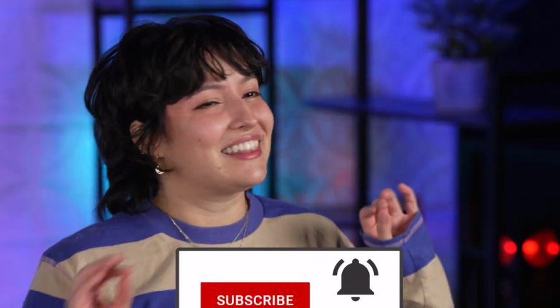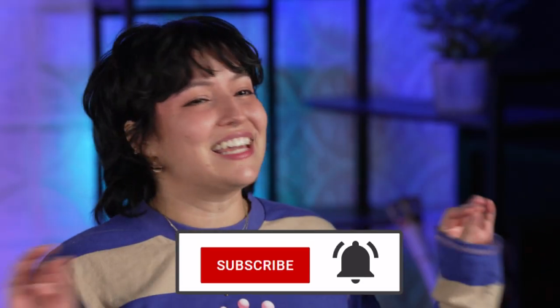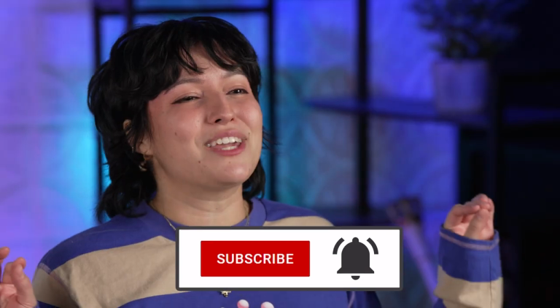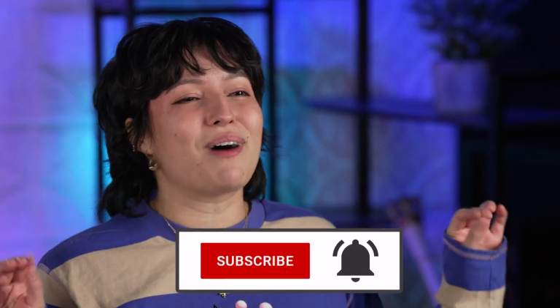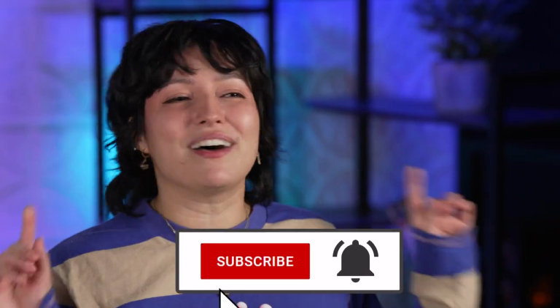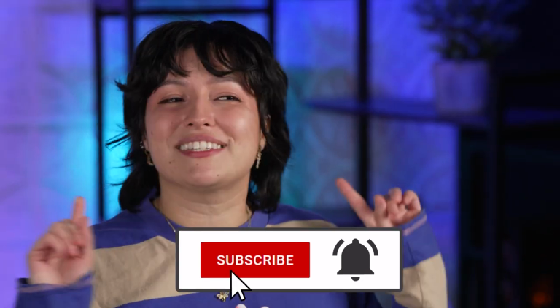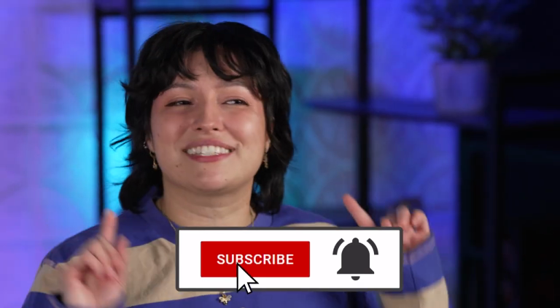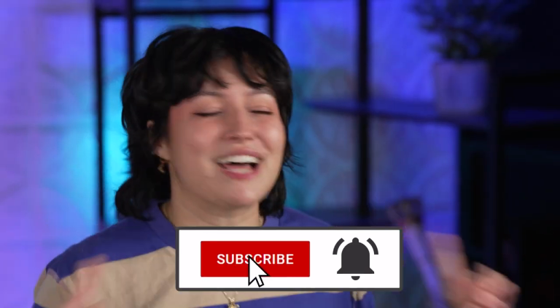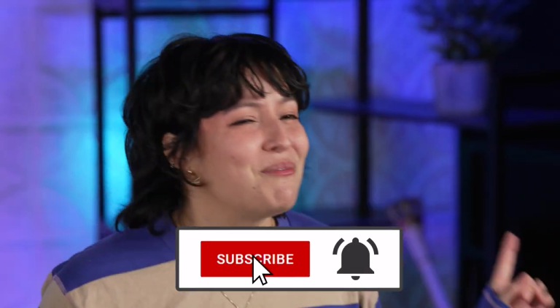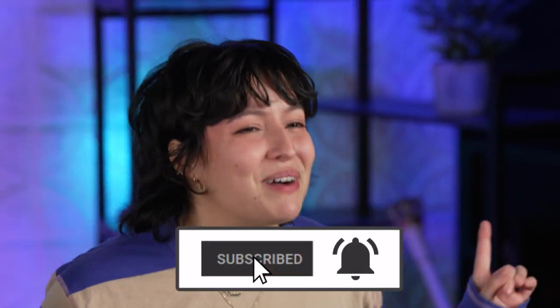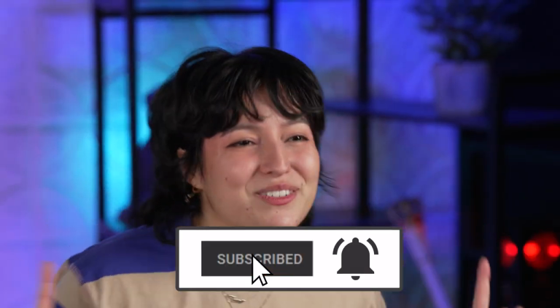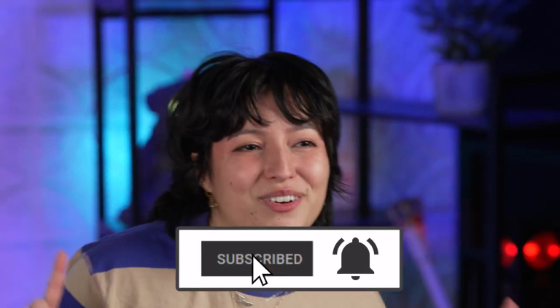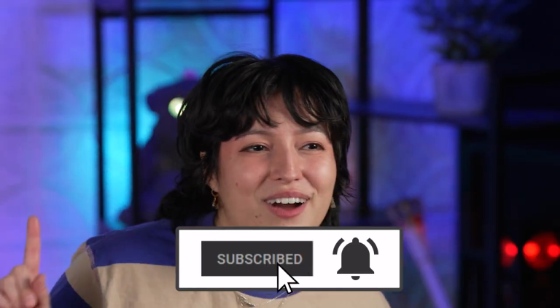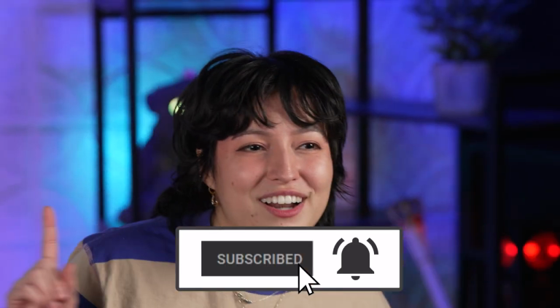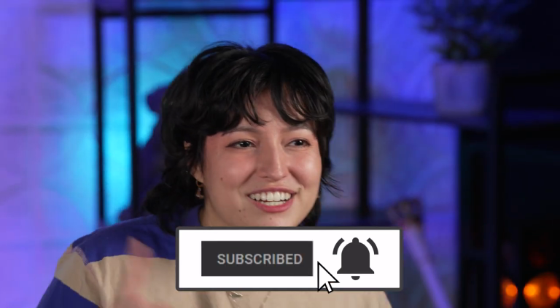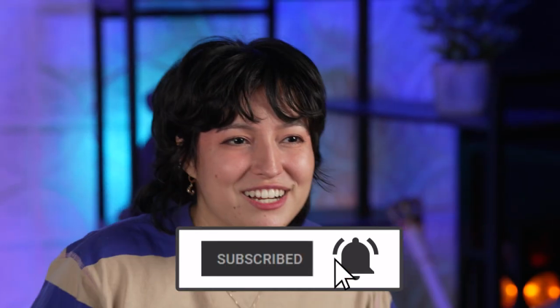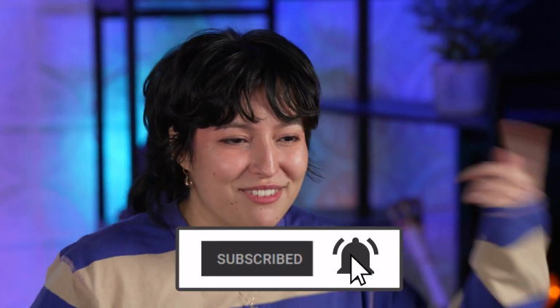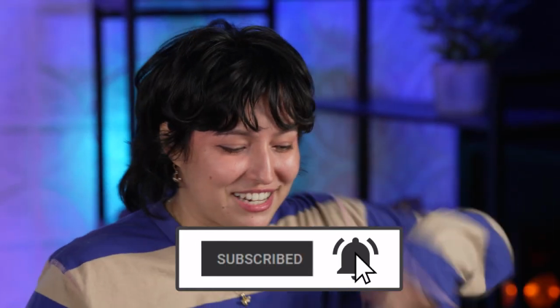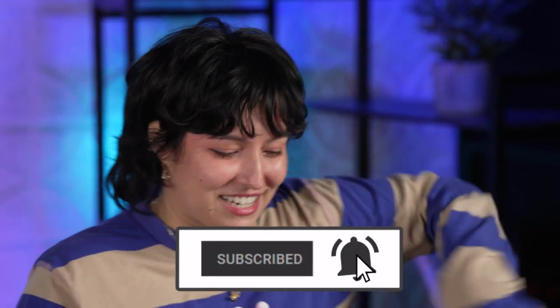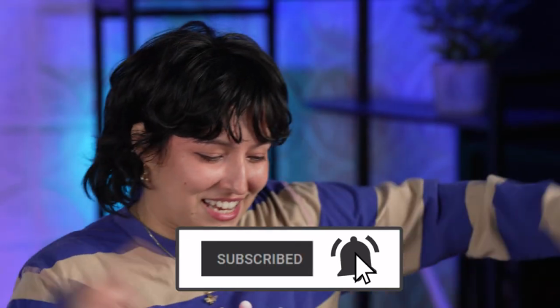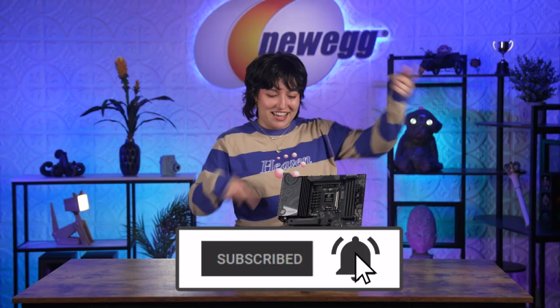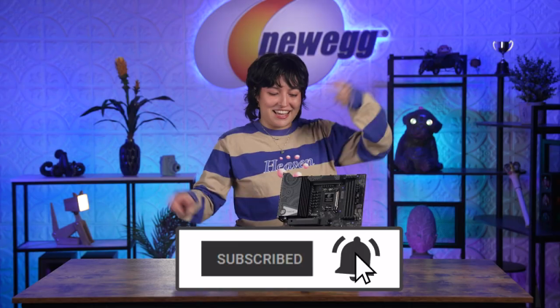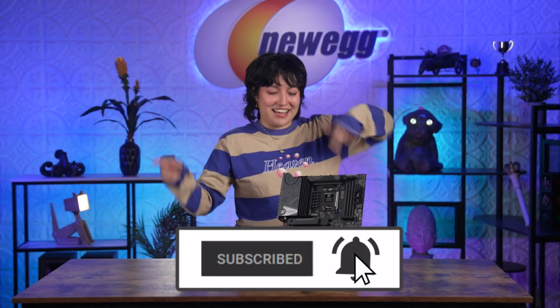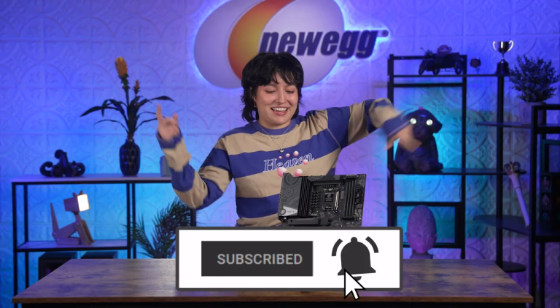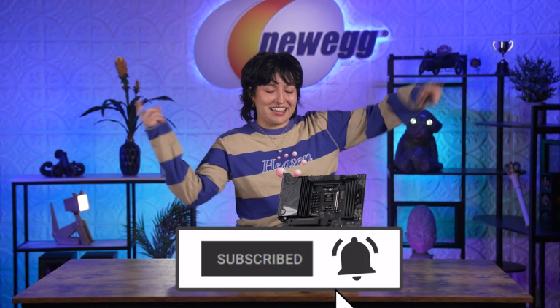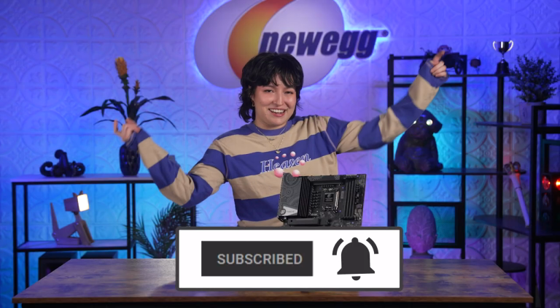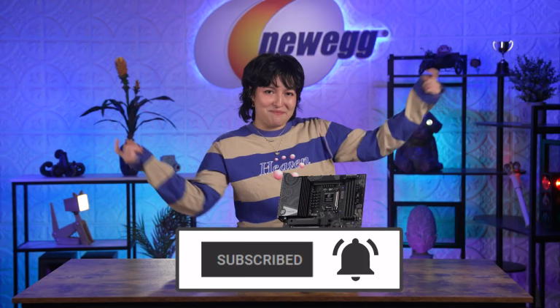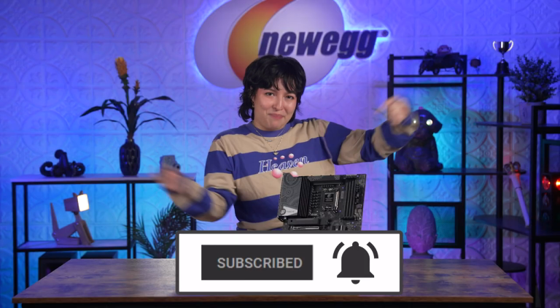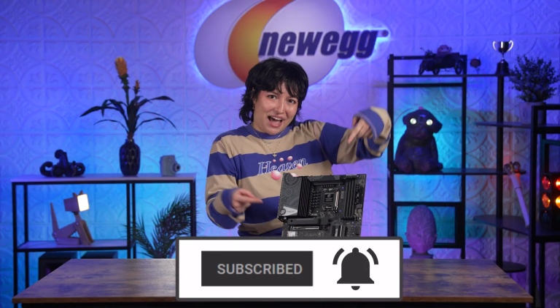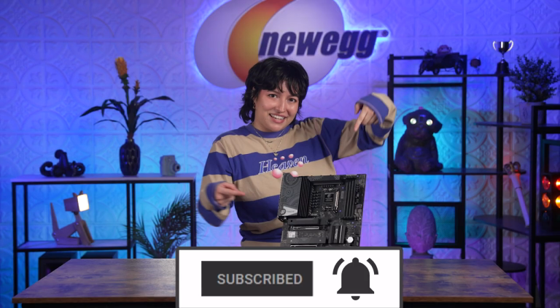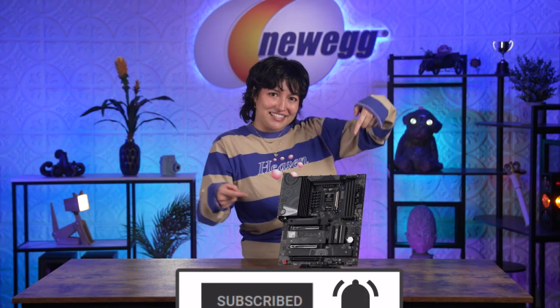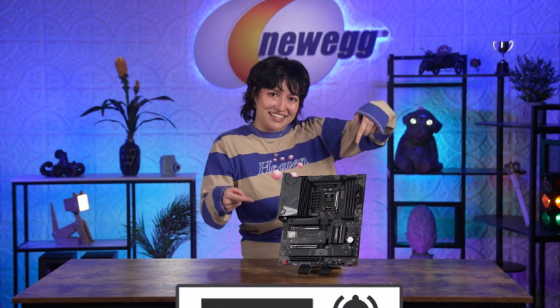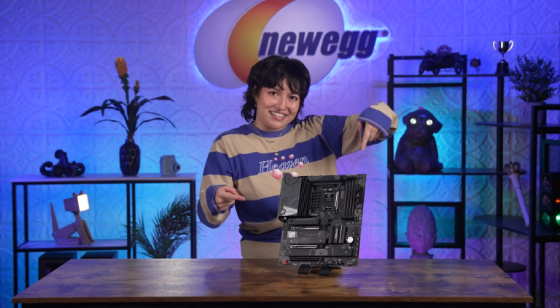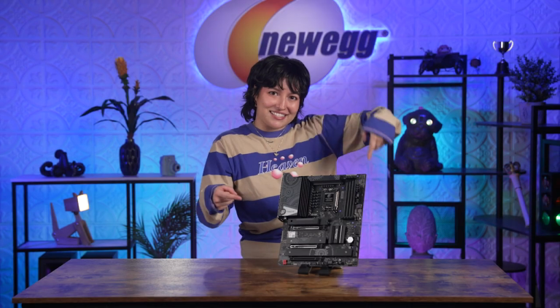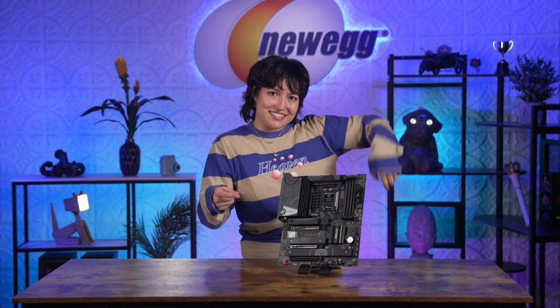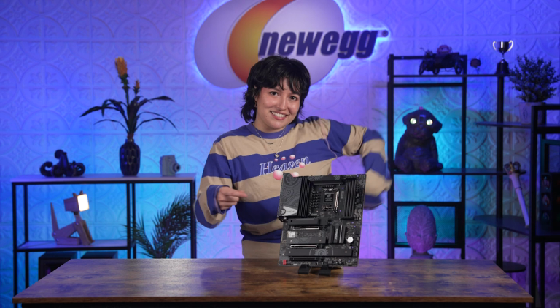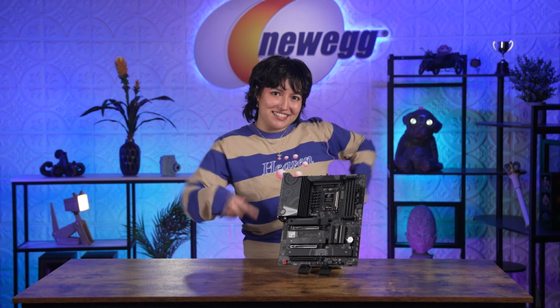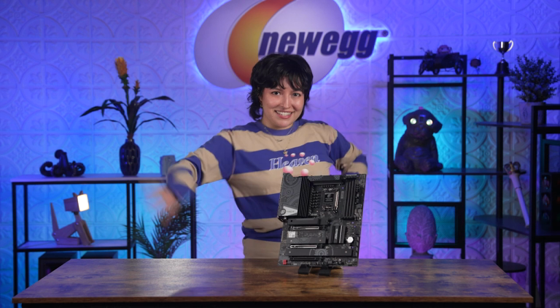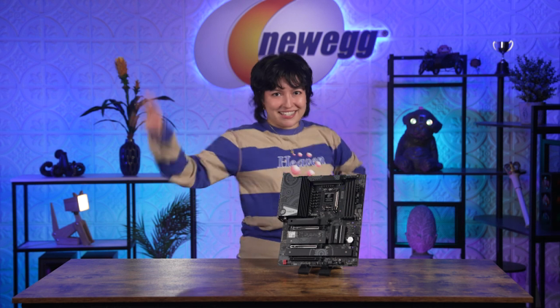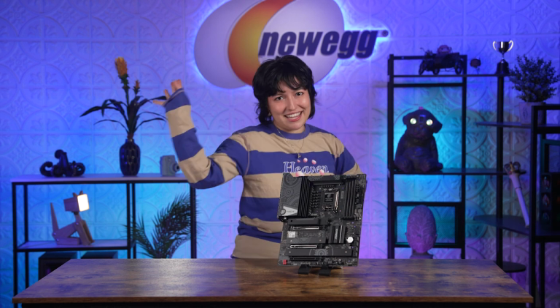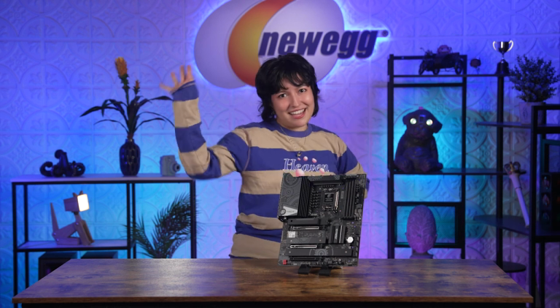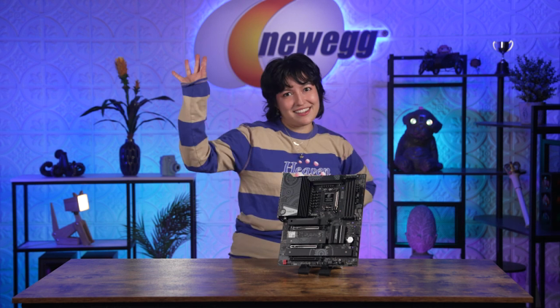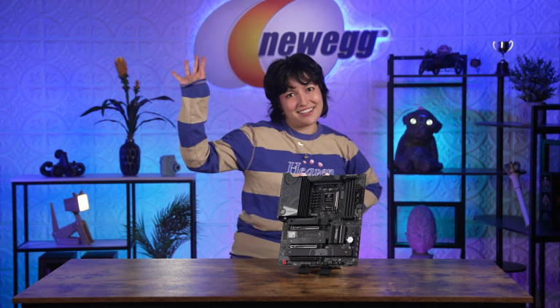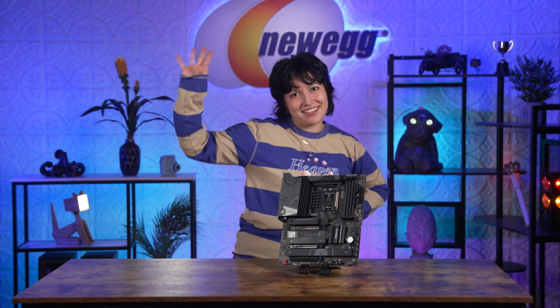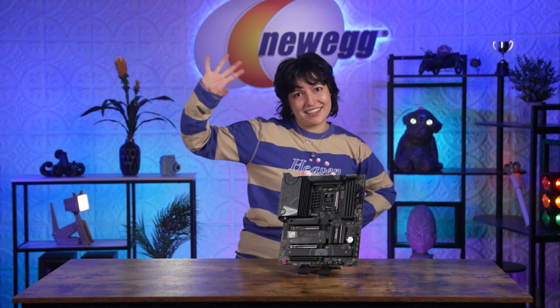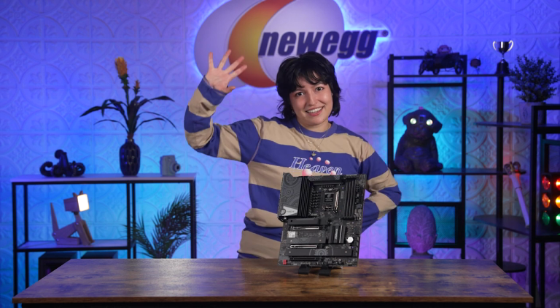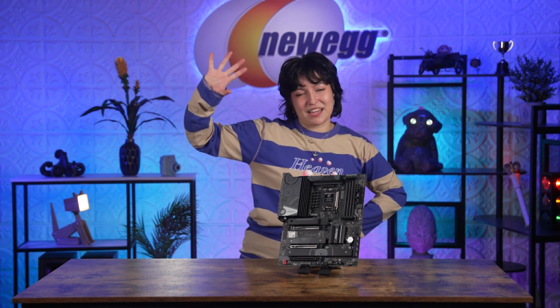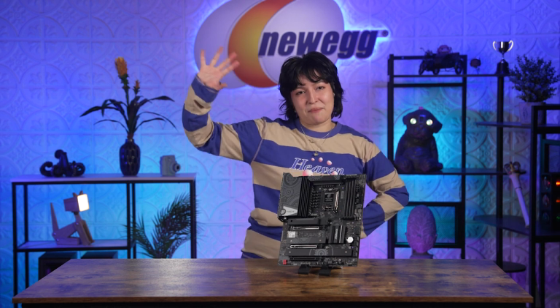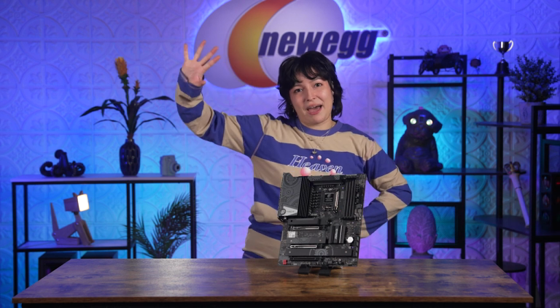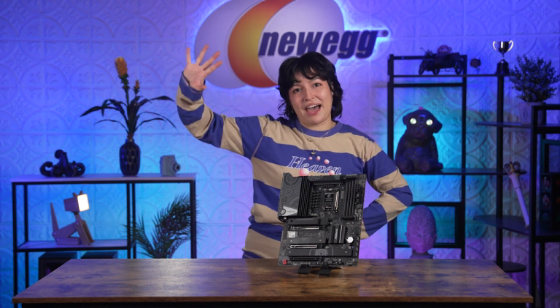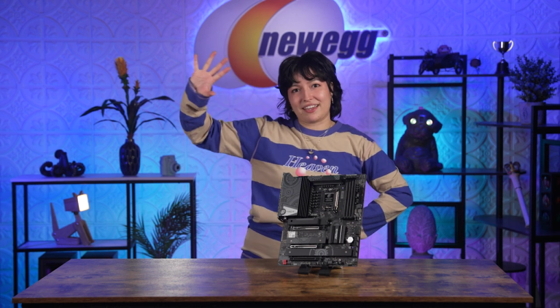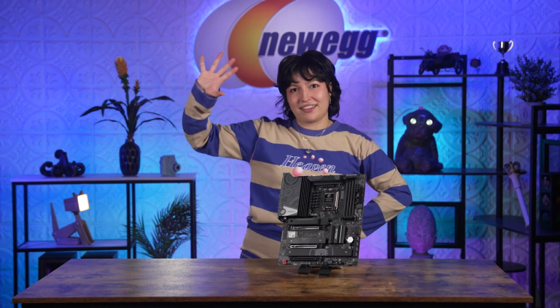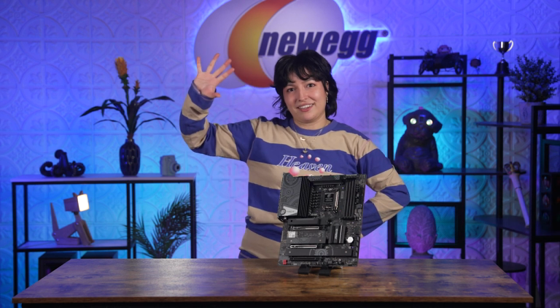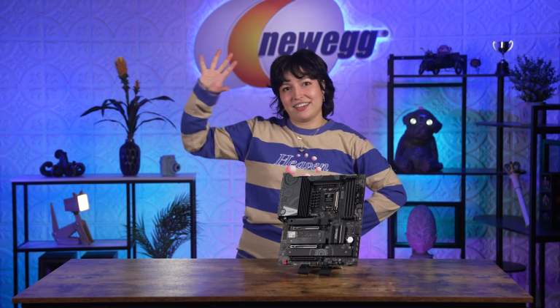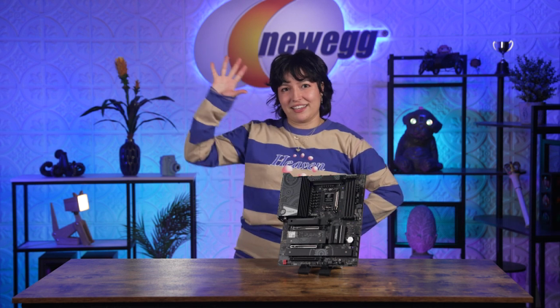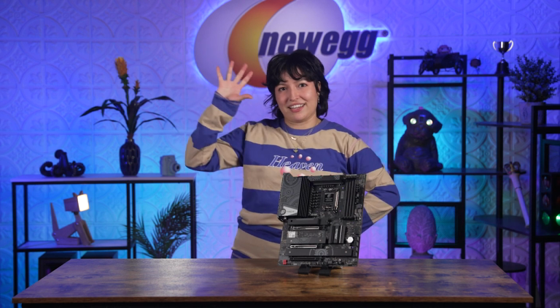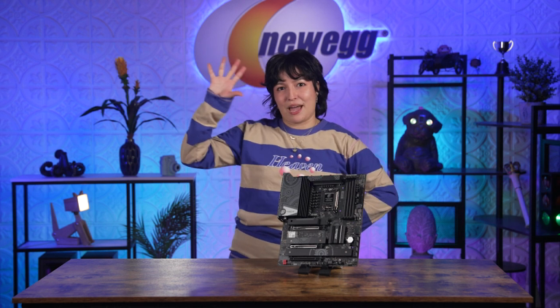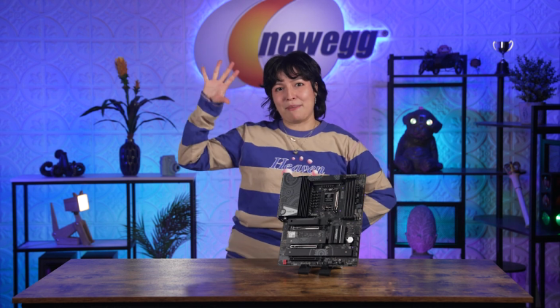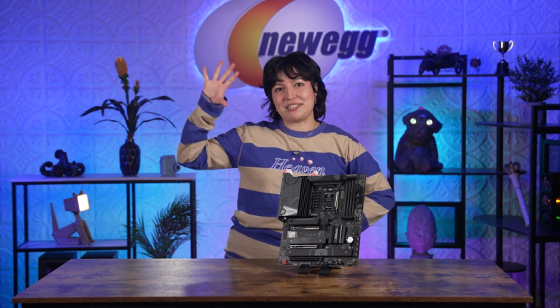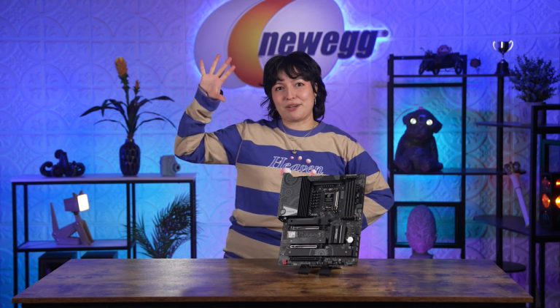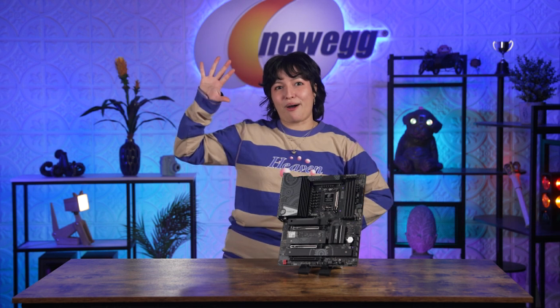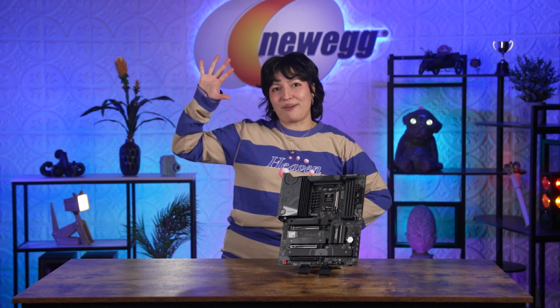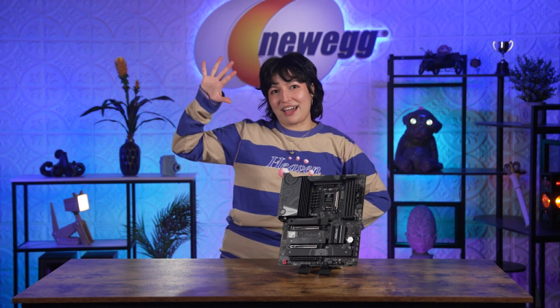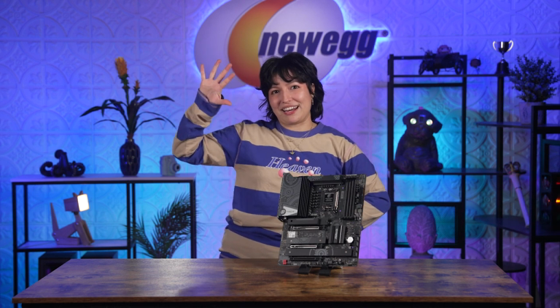Thank you all so much for watching! We just unboxed this! See ya! Come back! I miss you already!